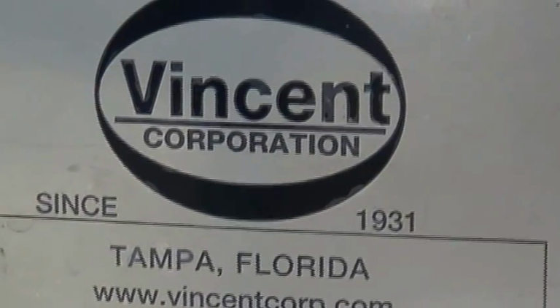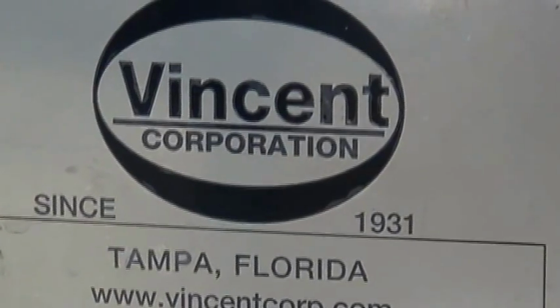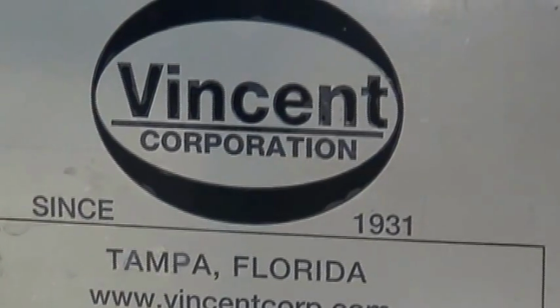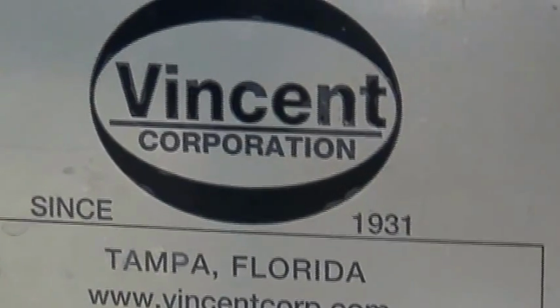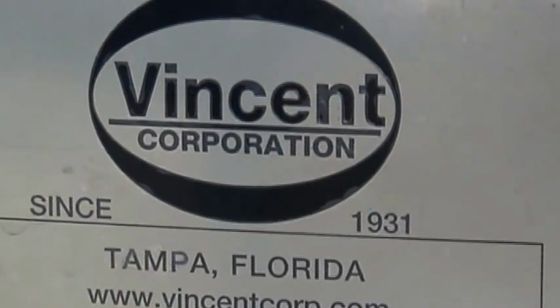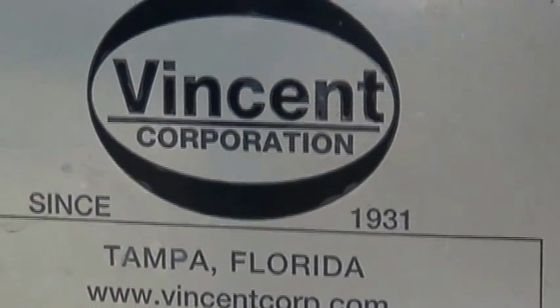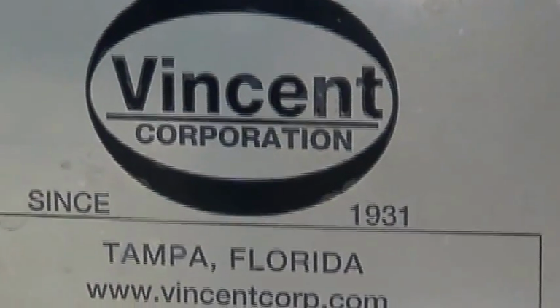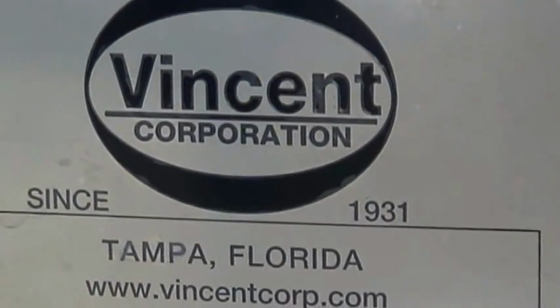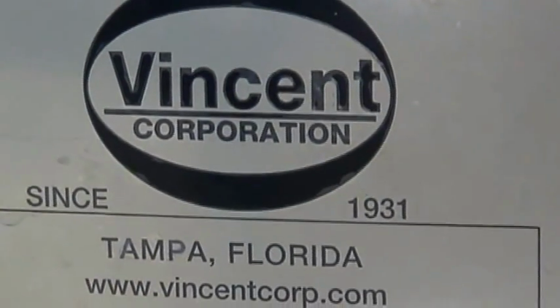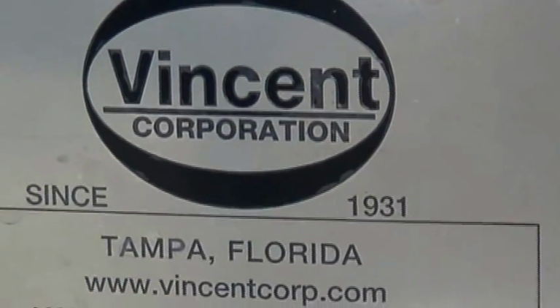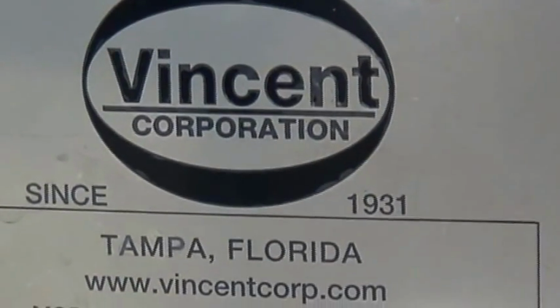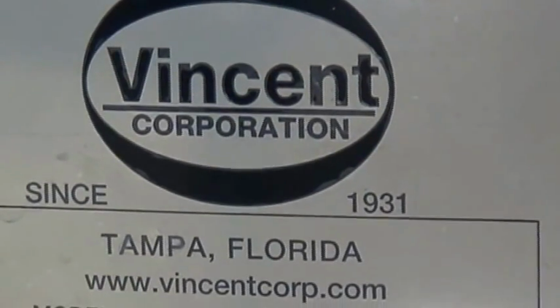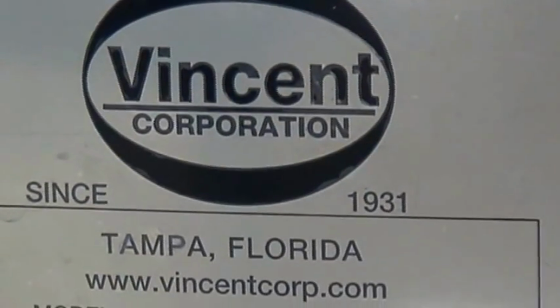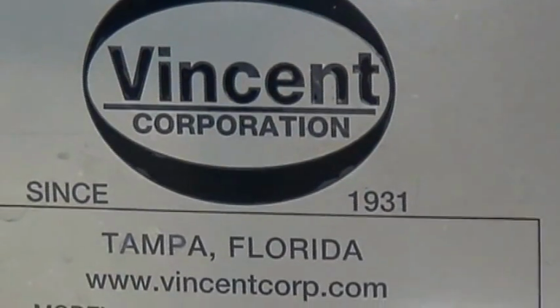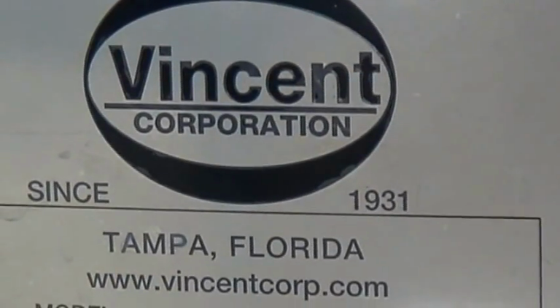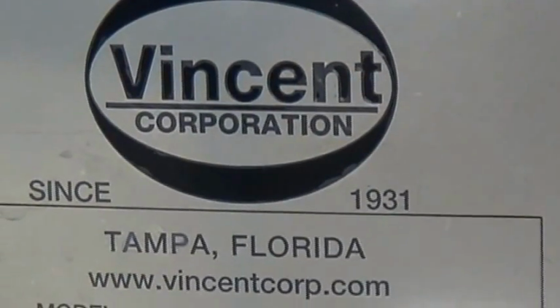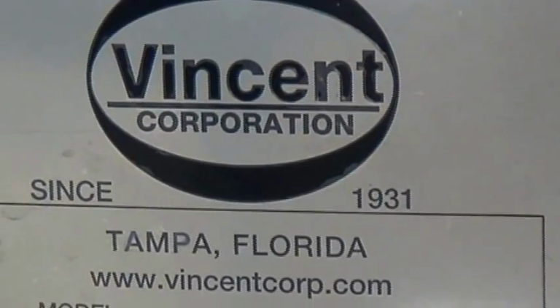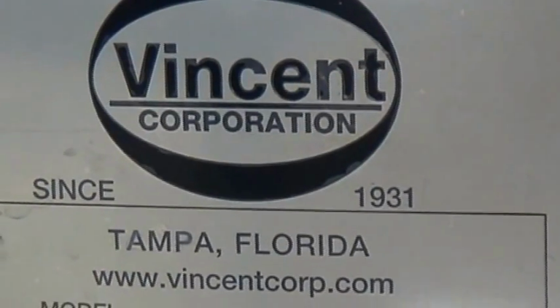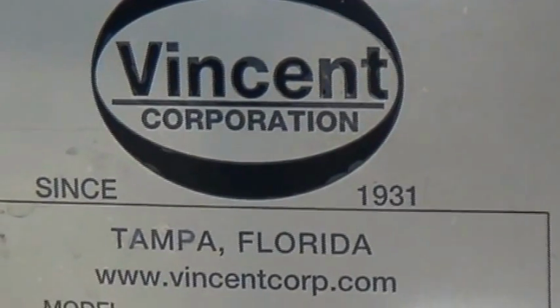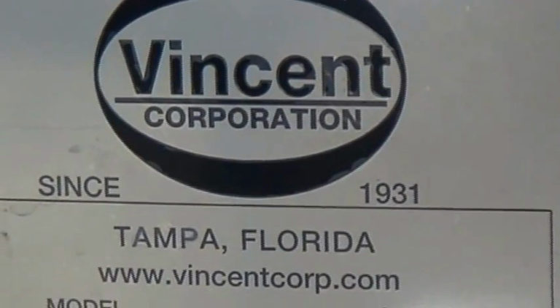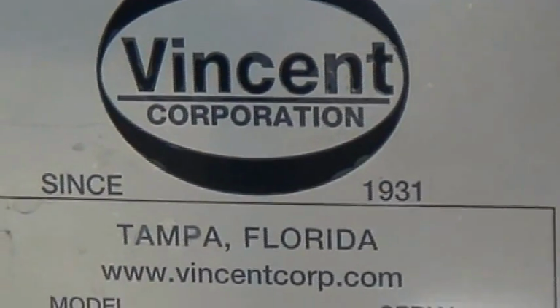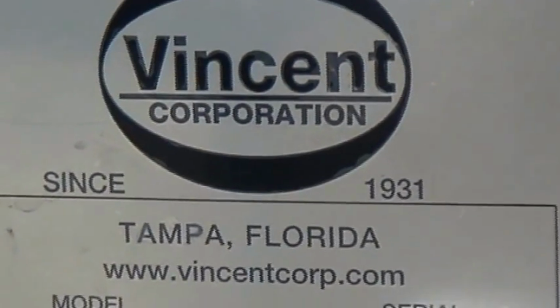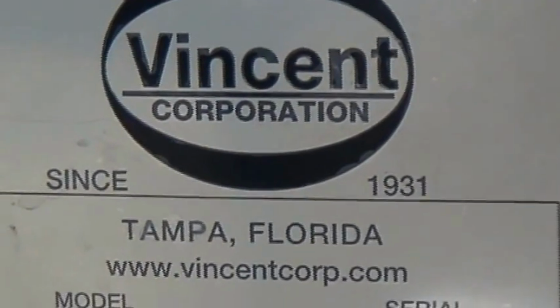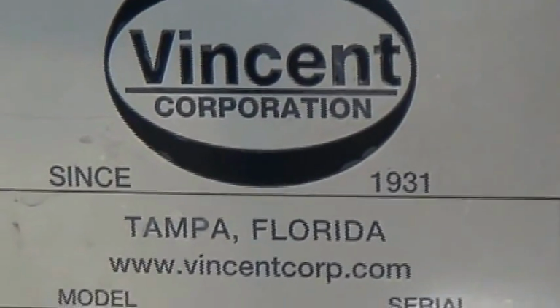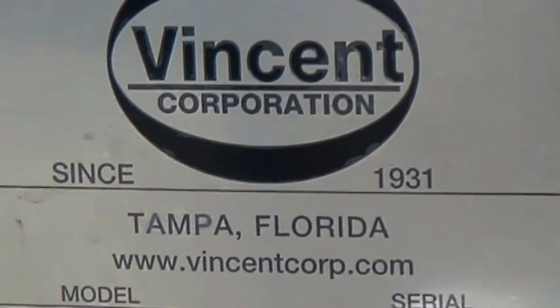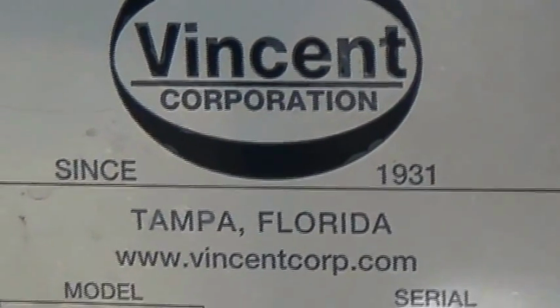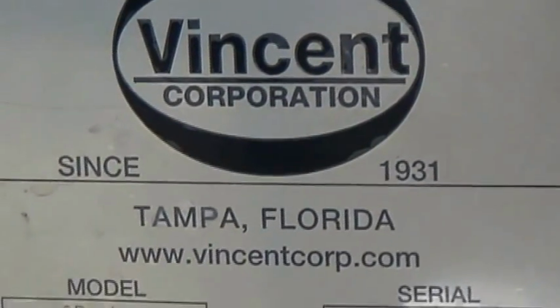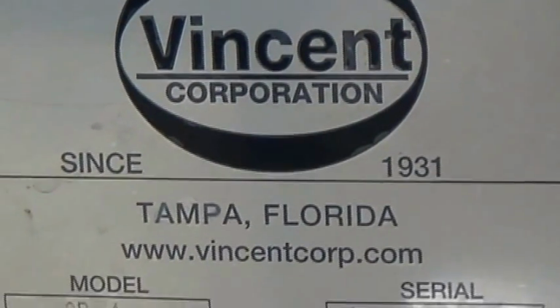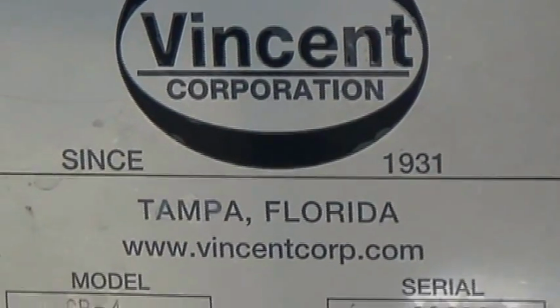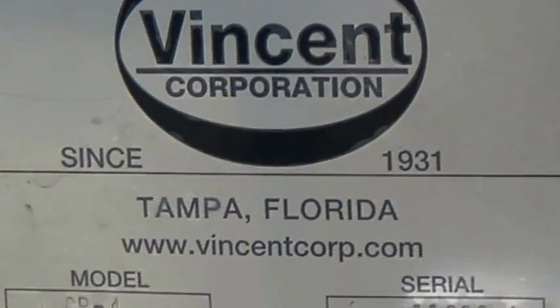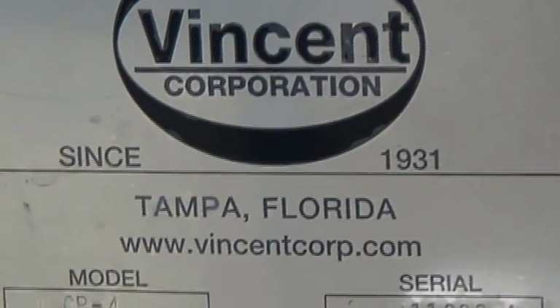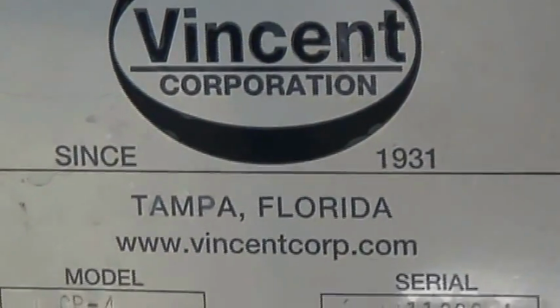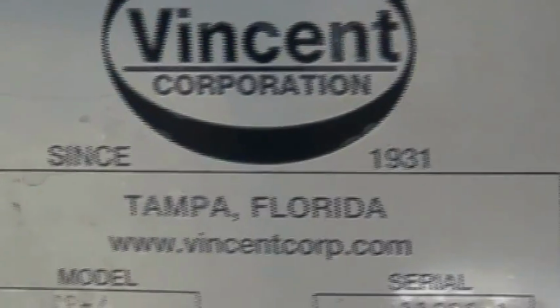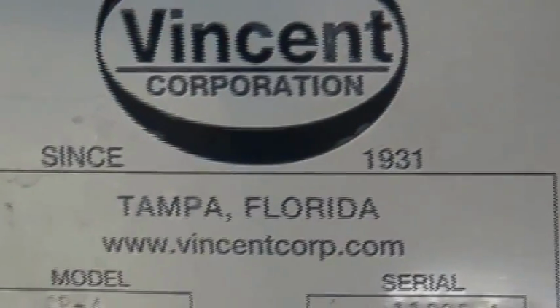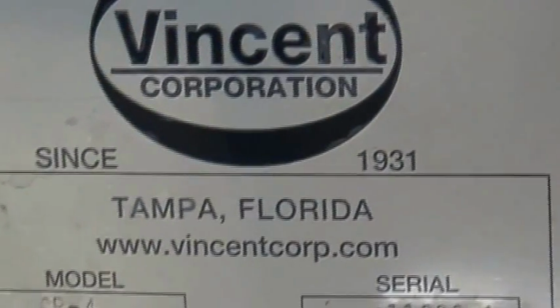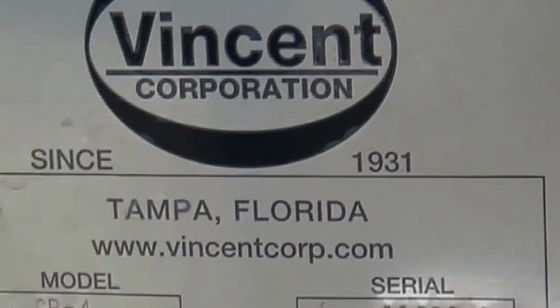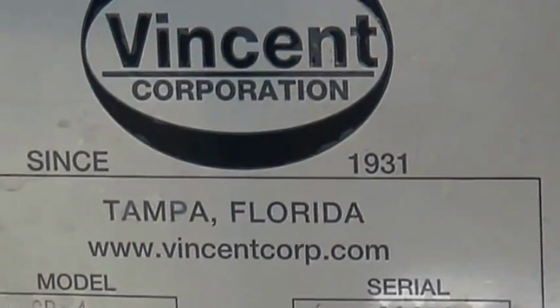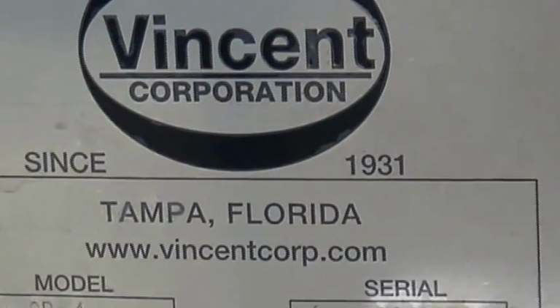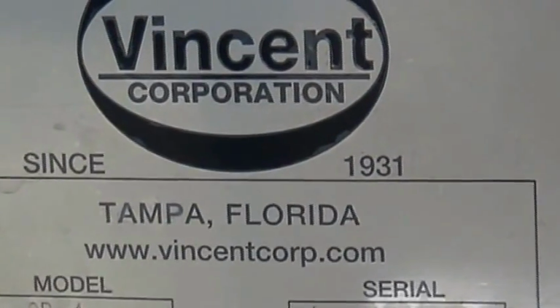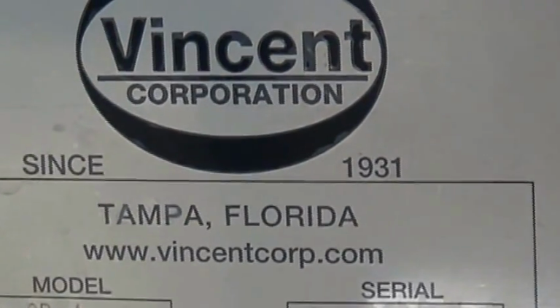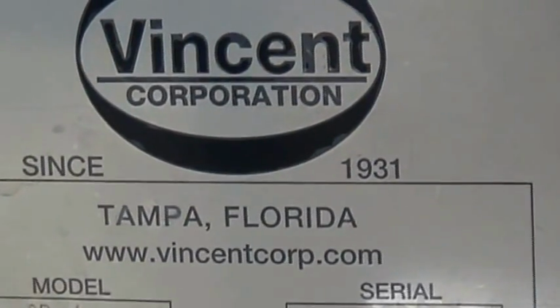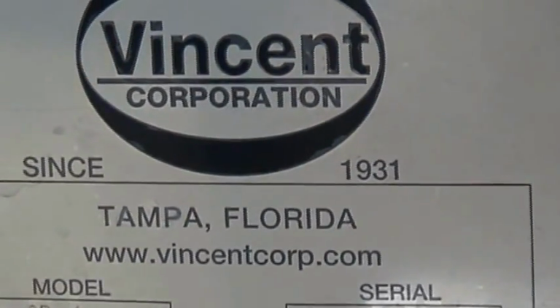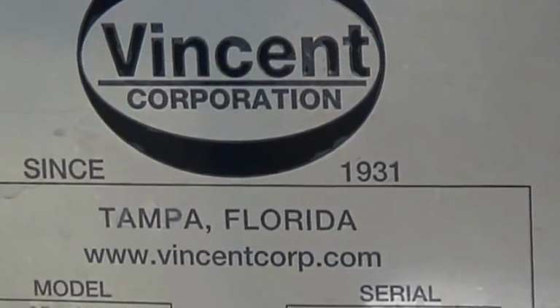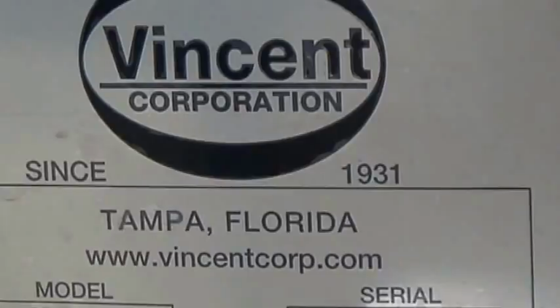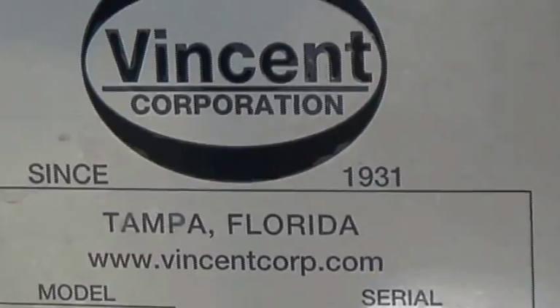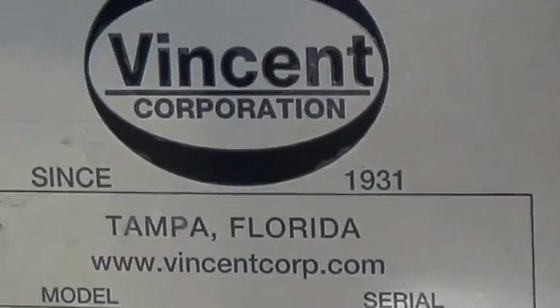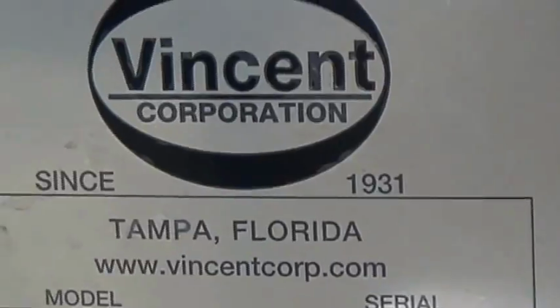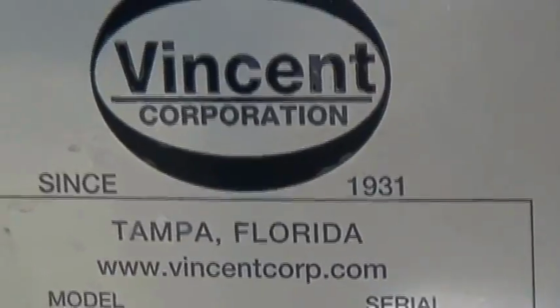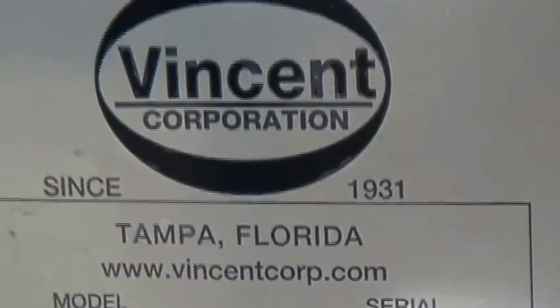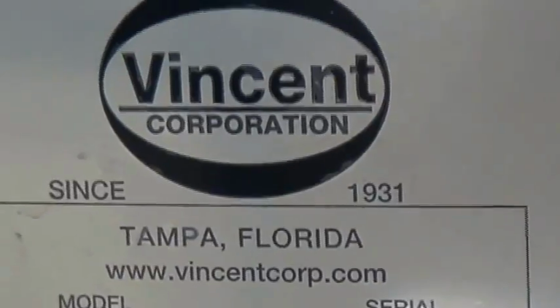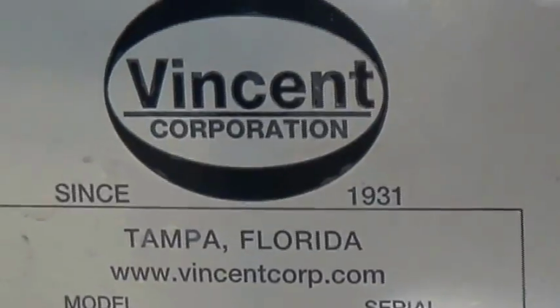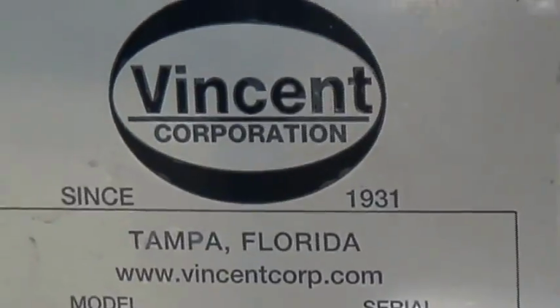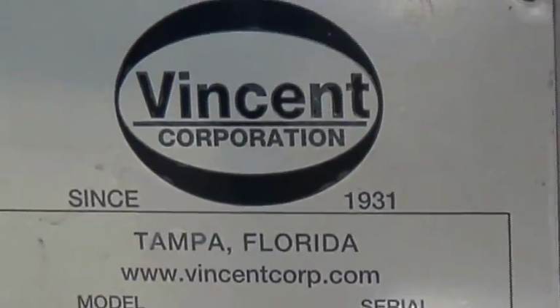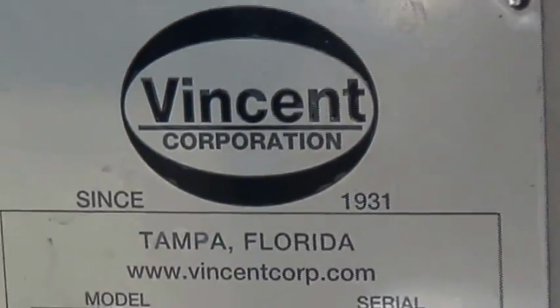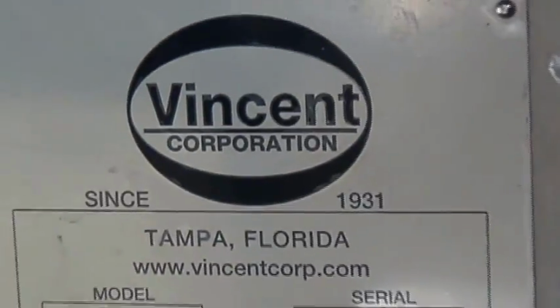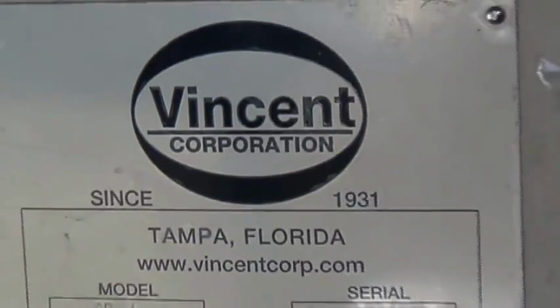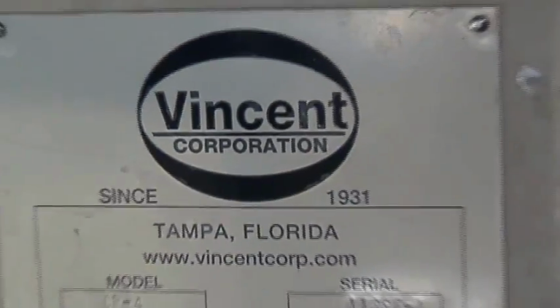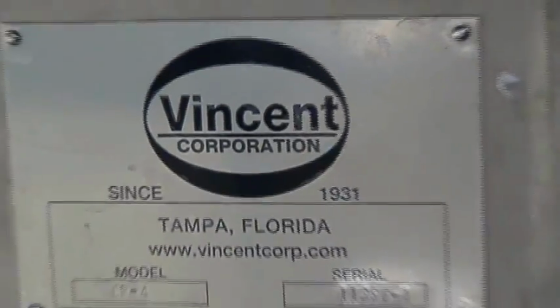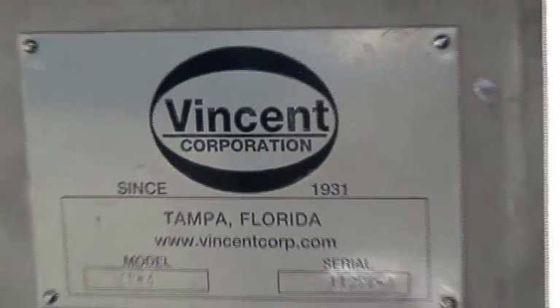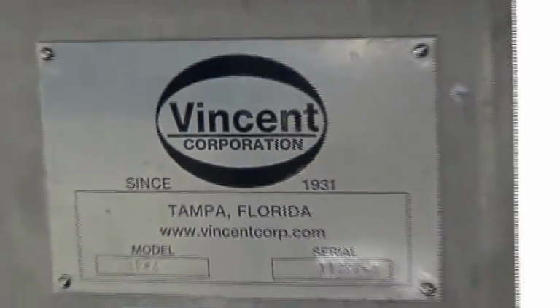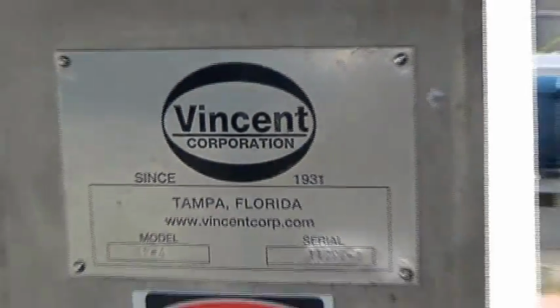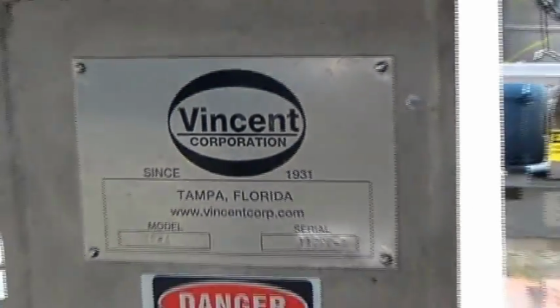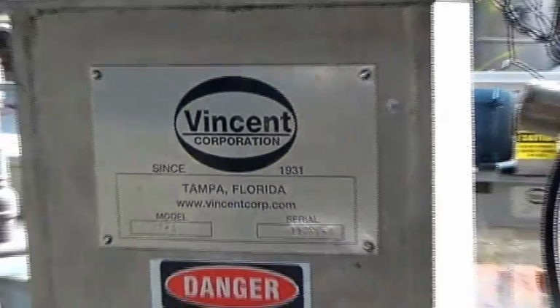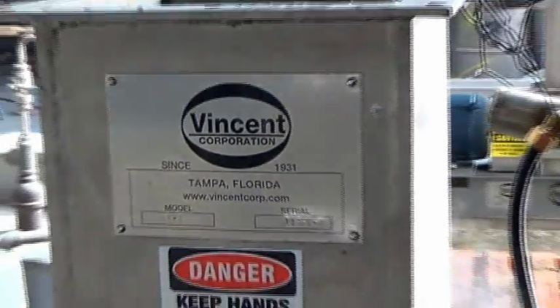This is the 27th of January, 2015, with Minson Corporation in Tampa, Florida.